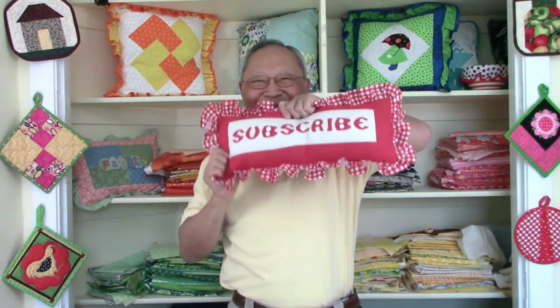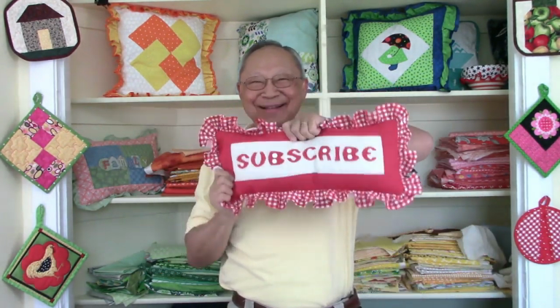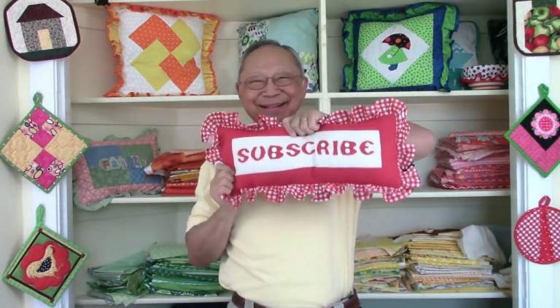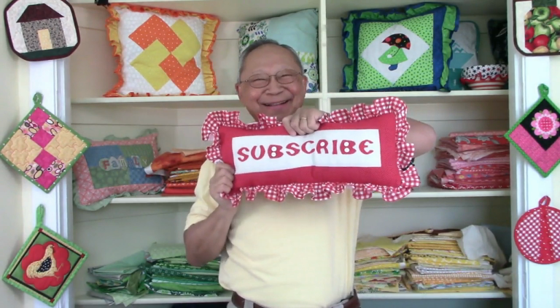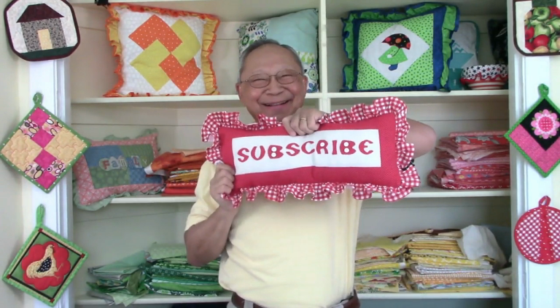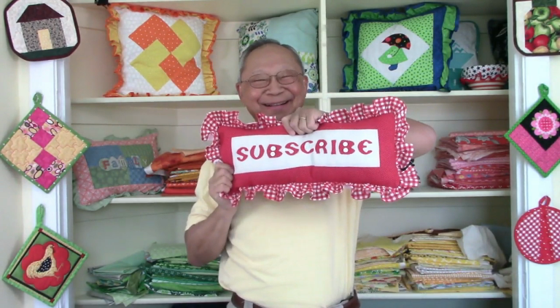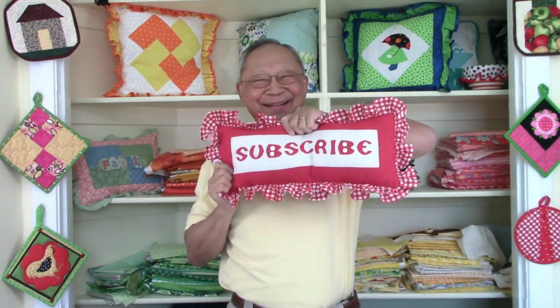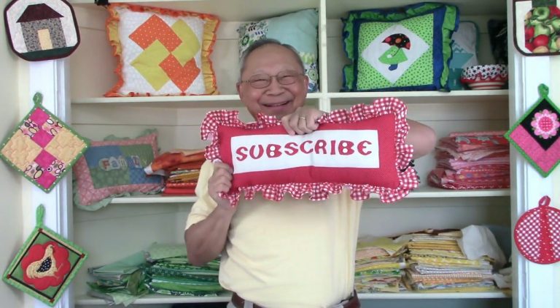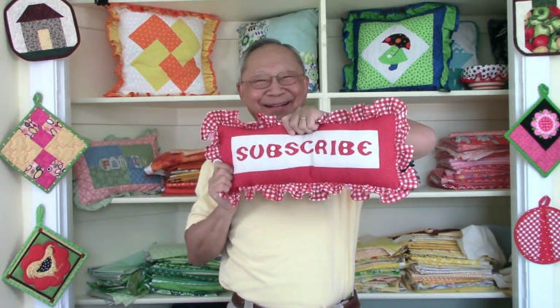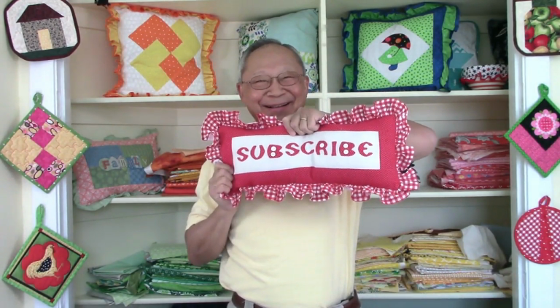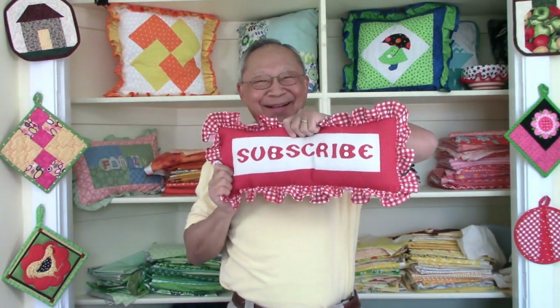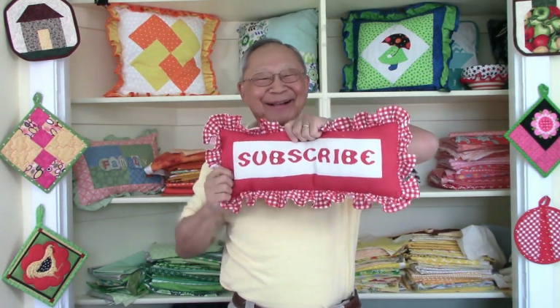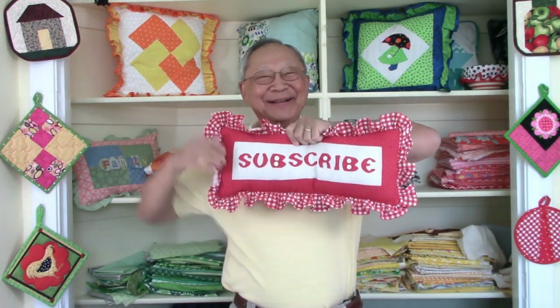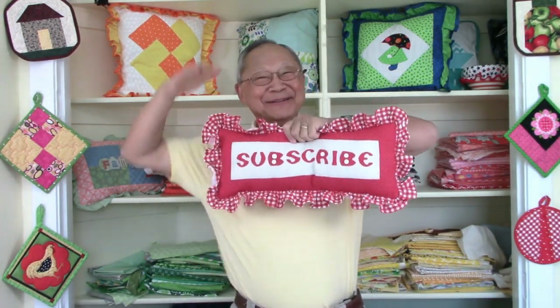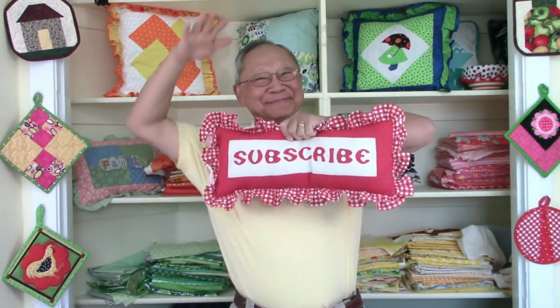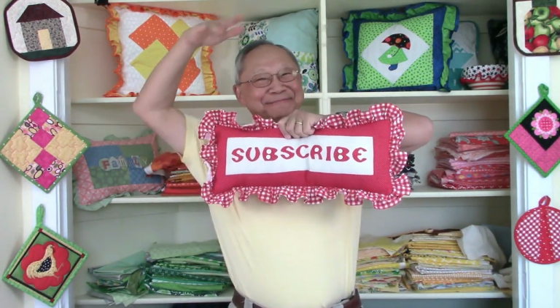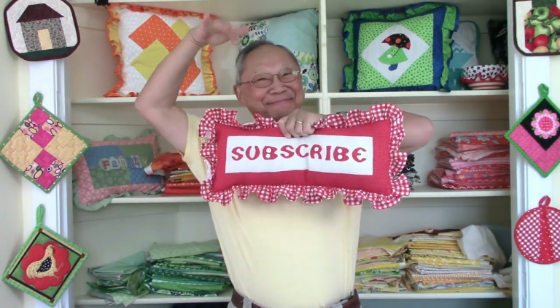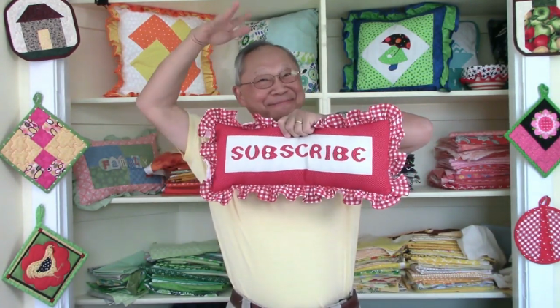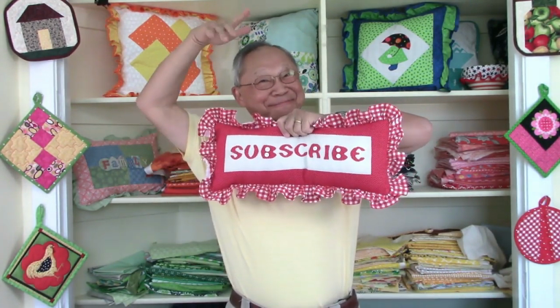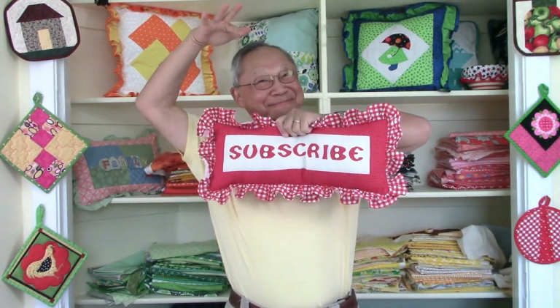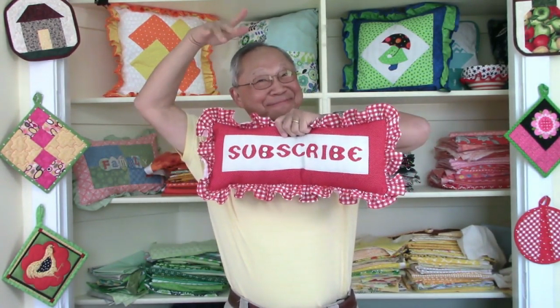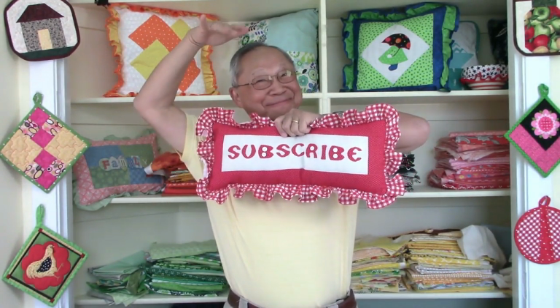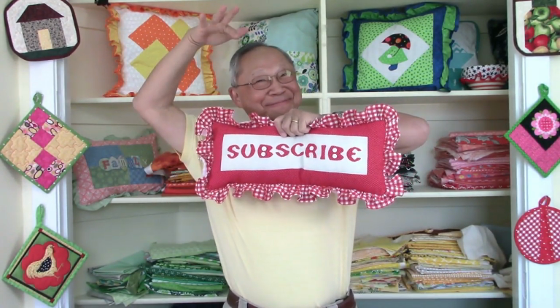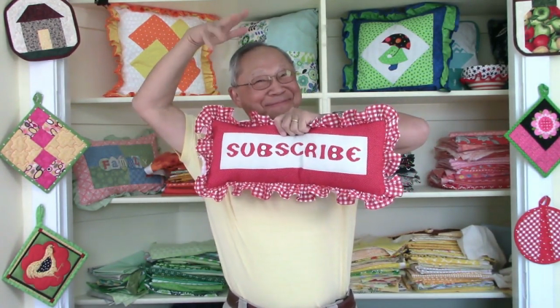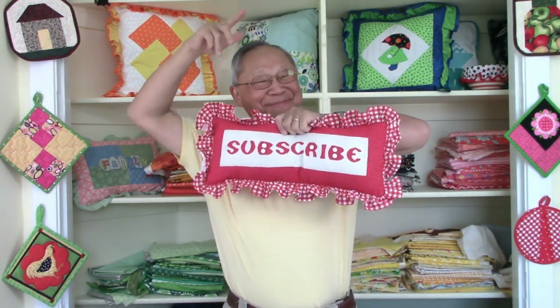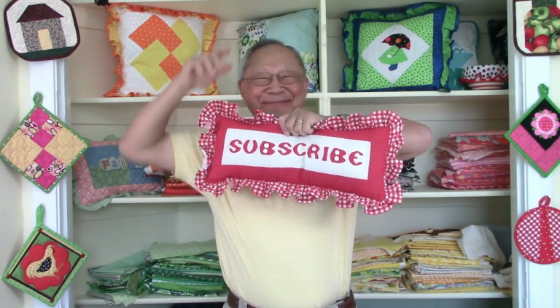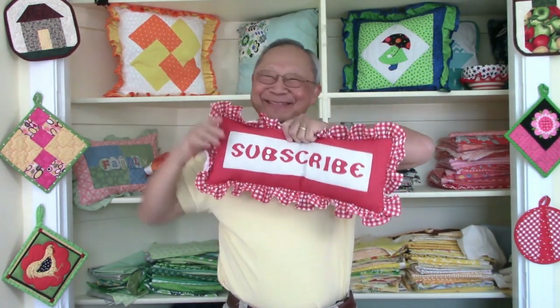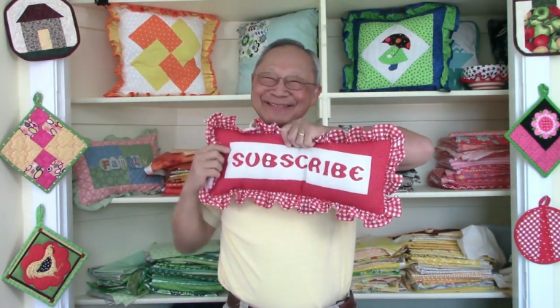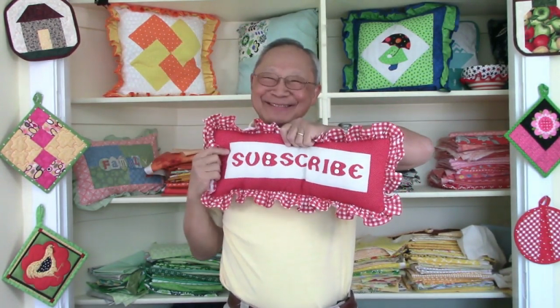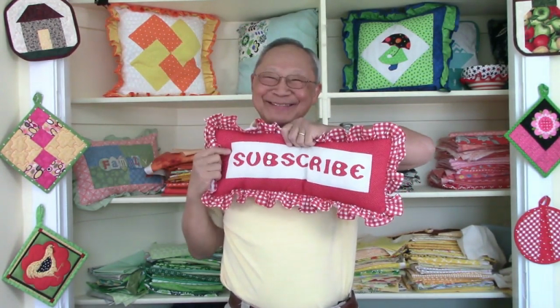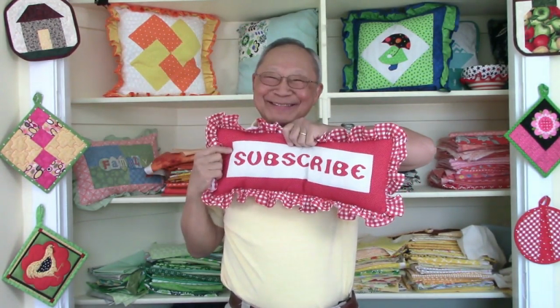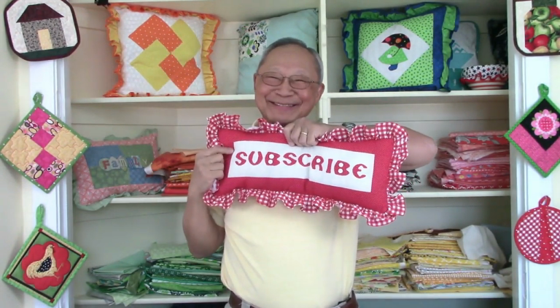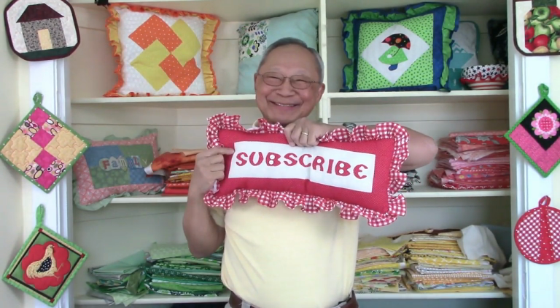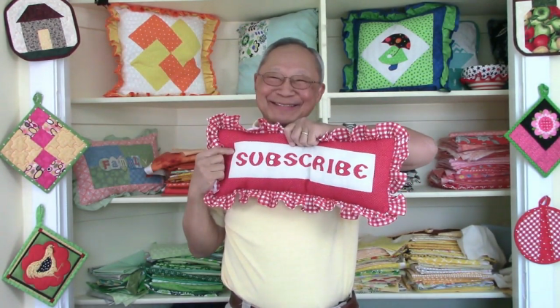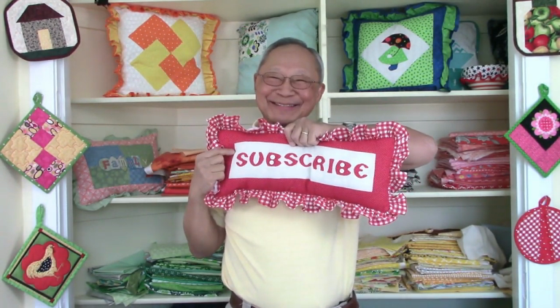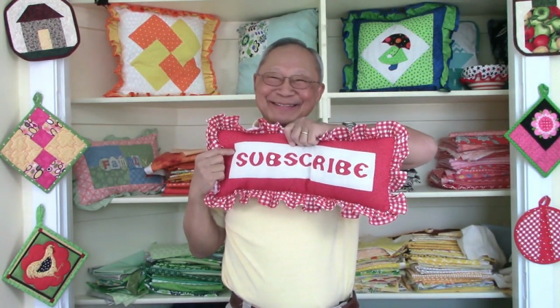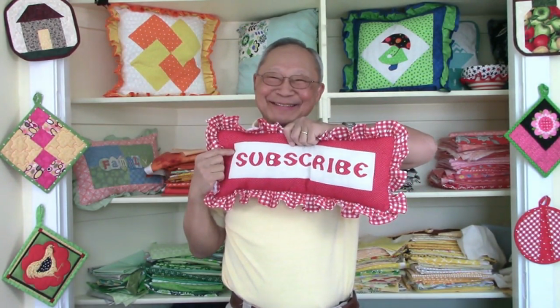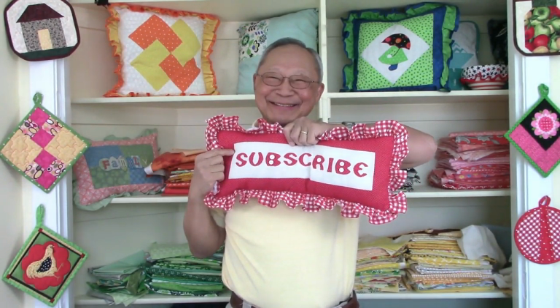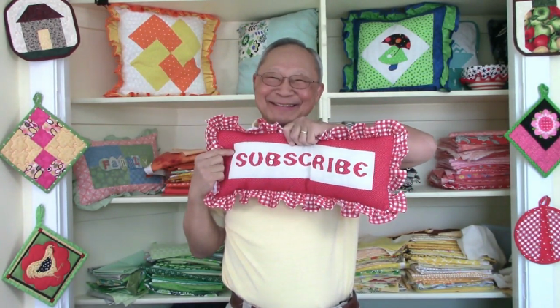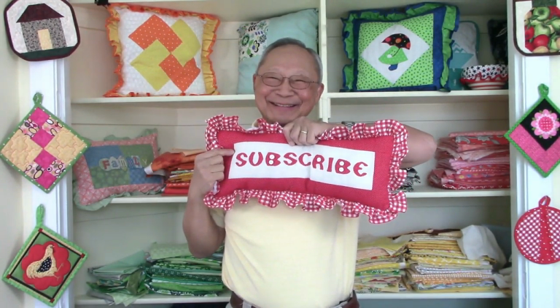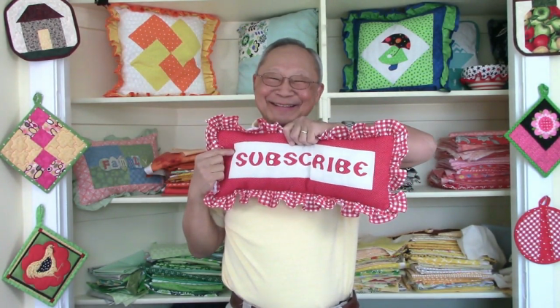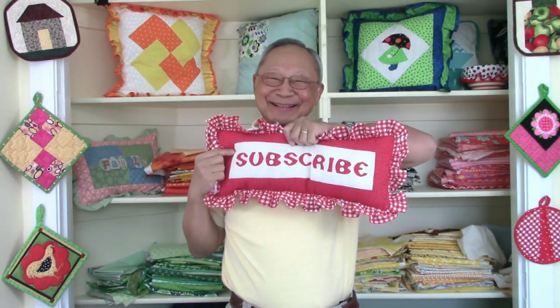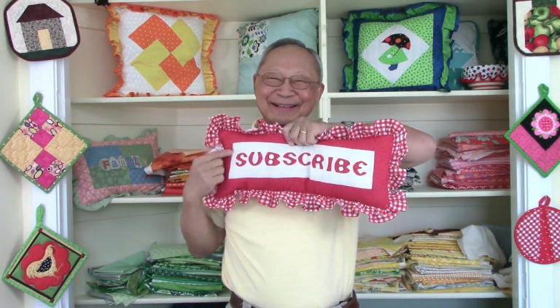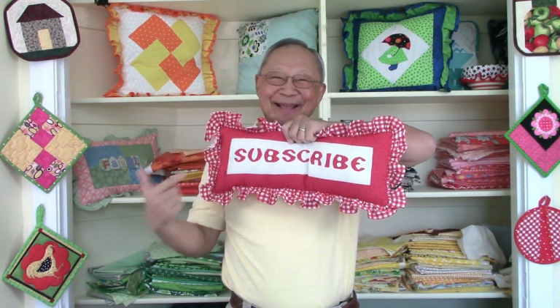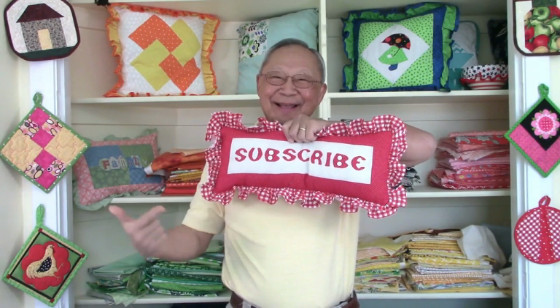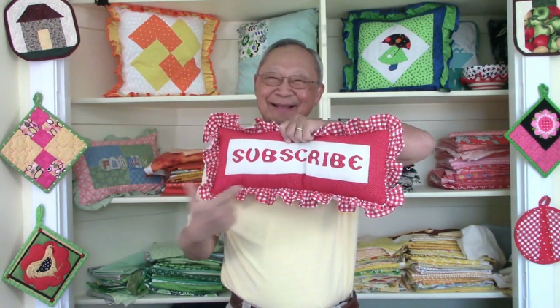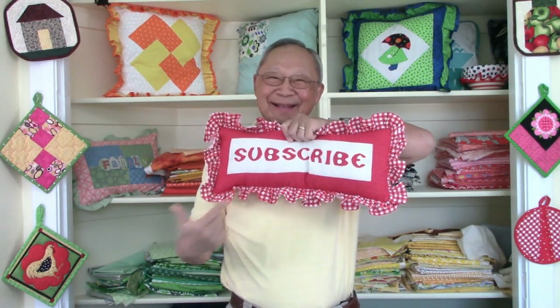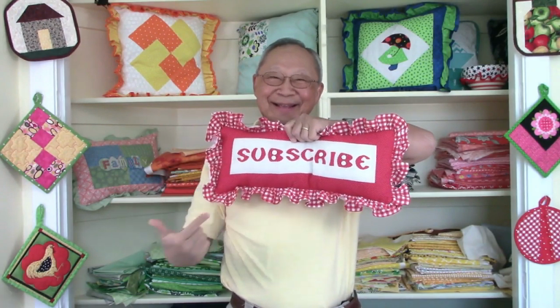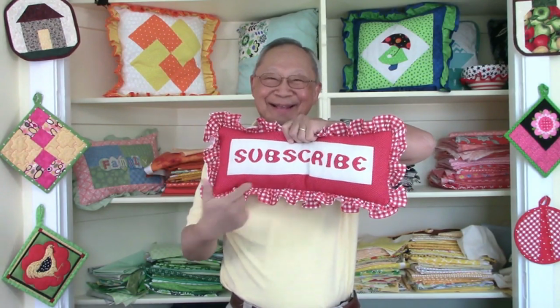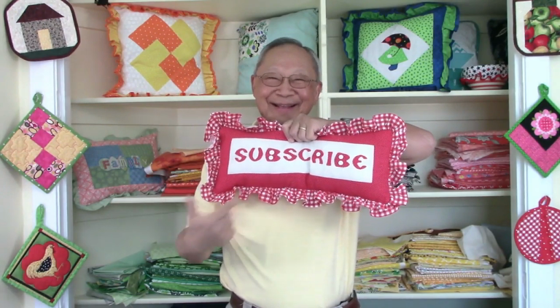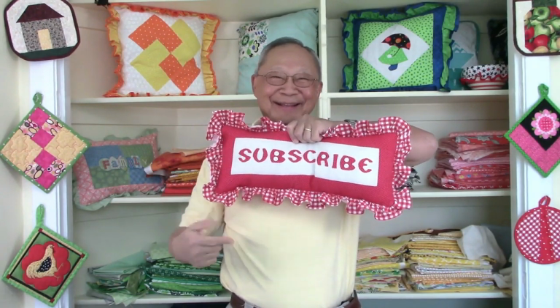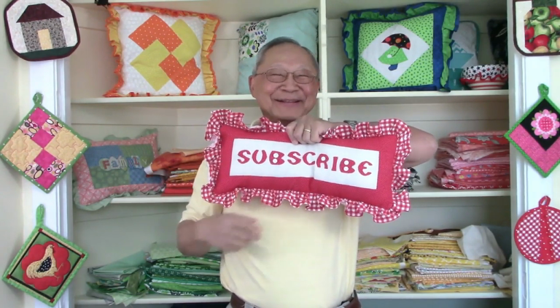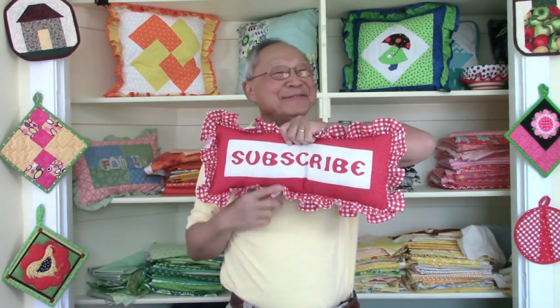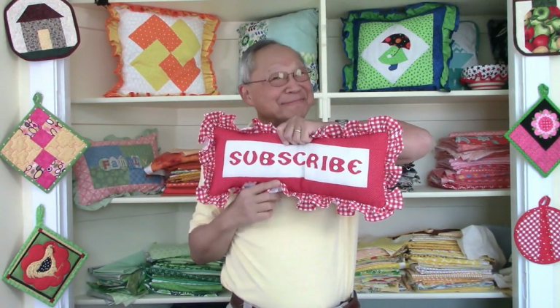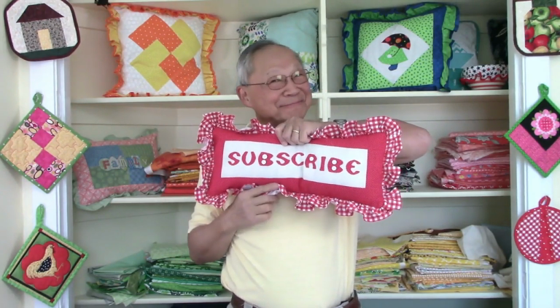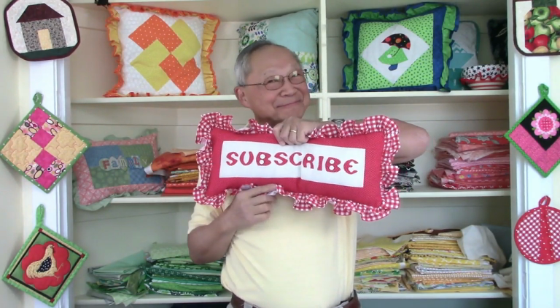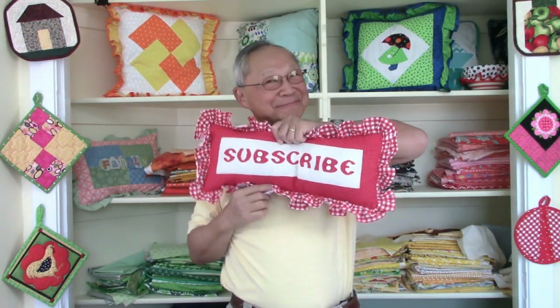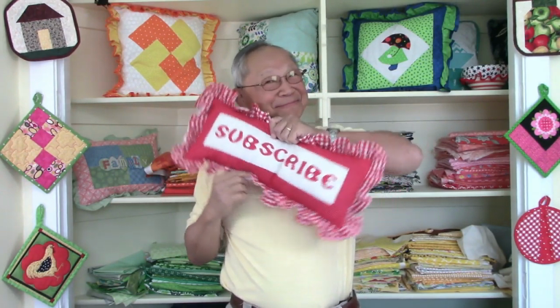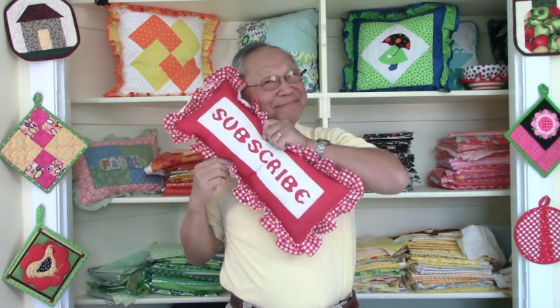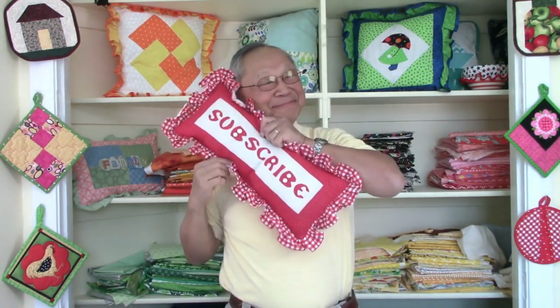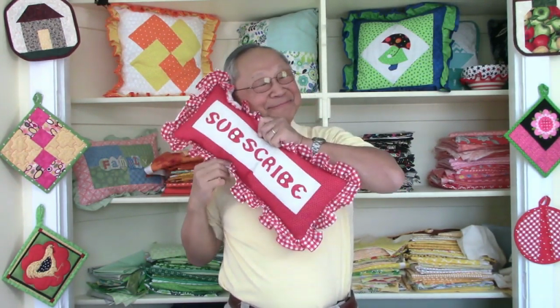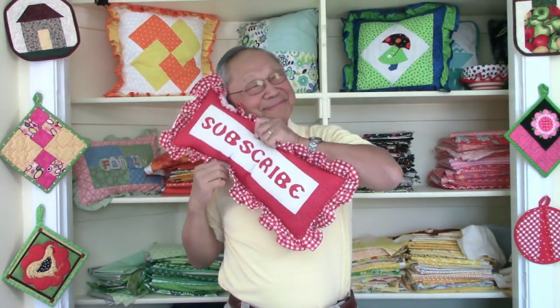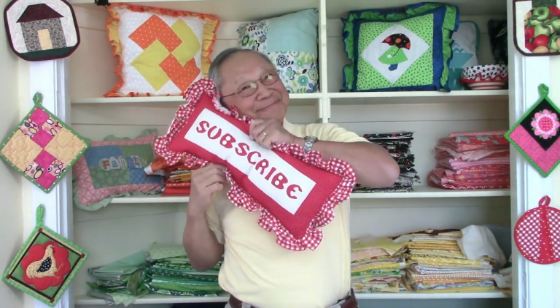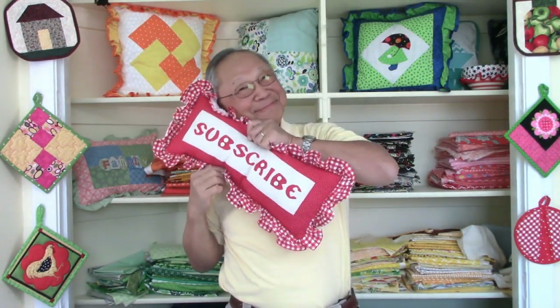I'm Cheryl. This is Manny. Thanks again for coming by. See you next time. Happy sewing!